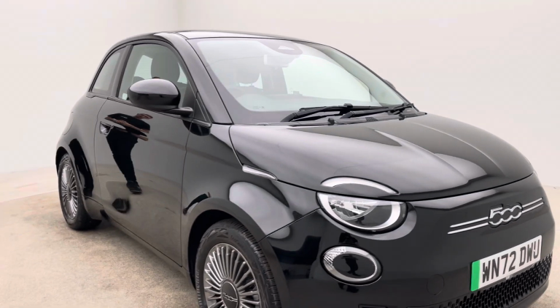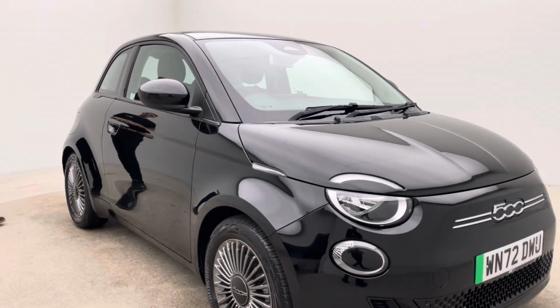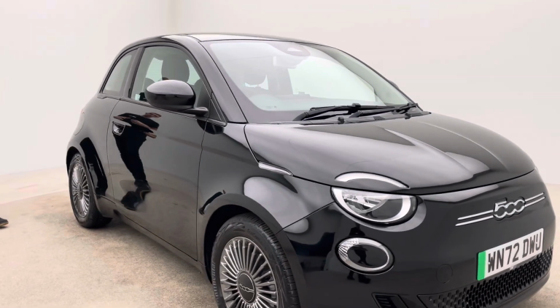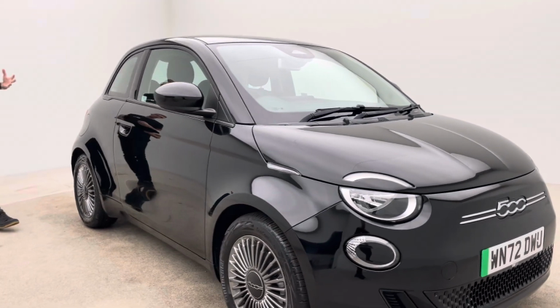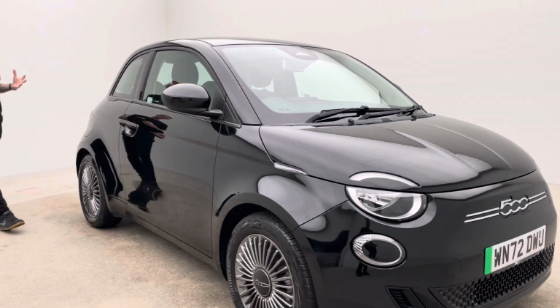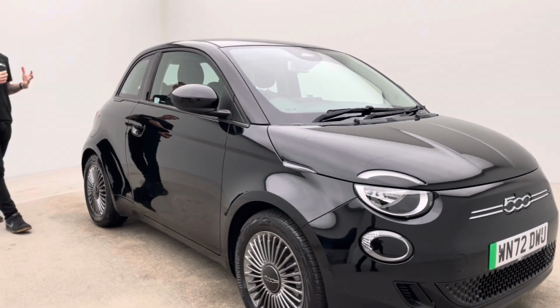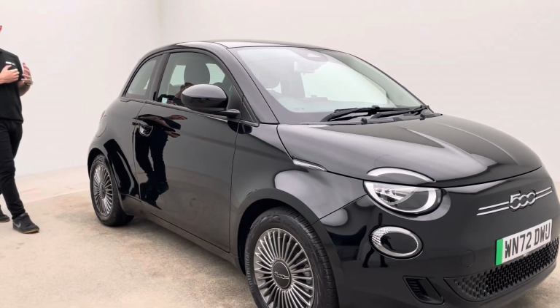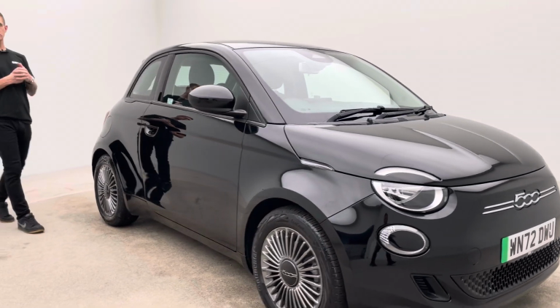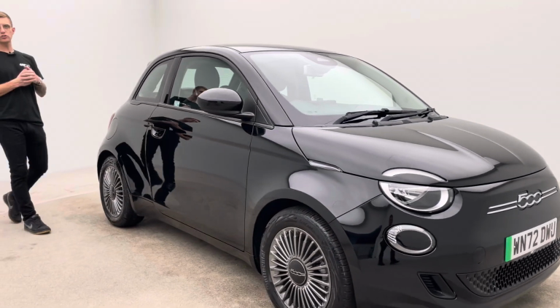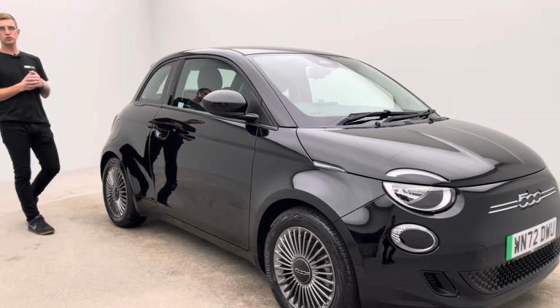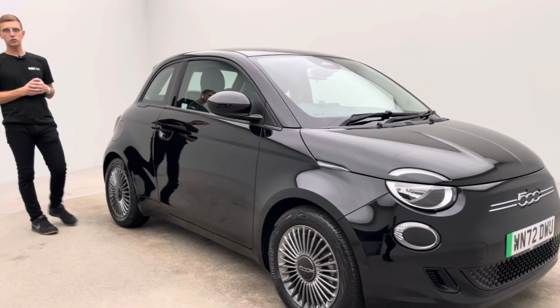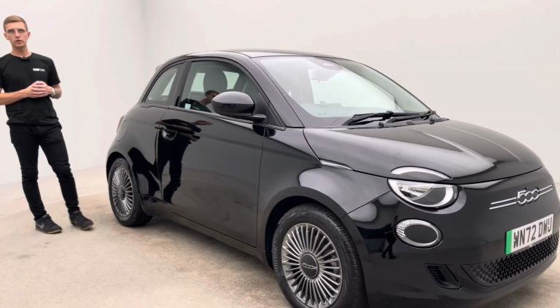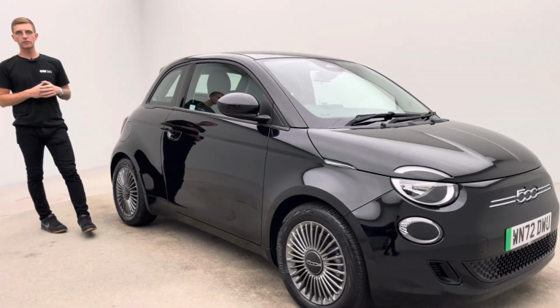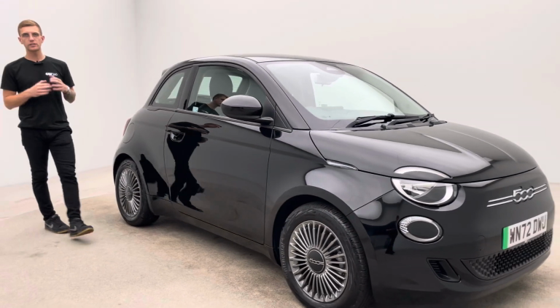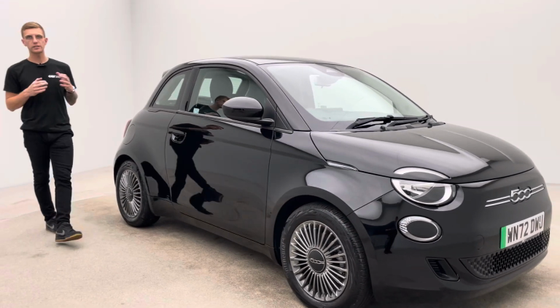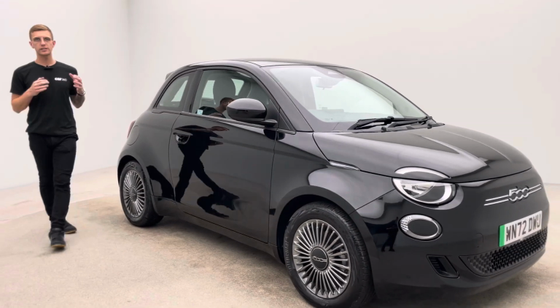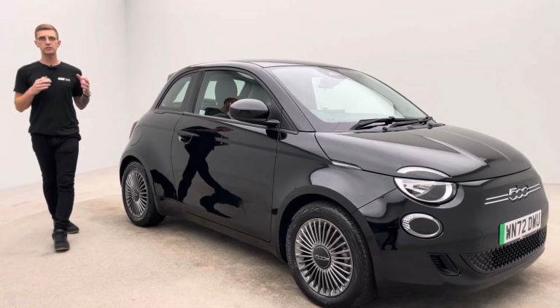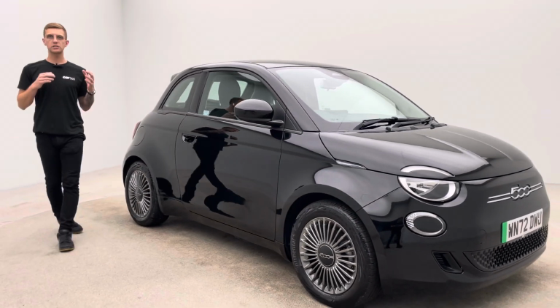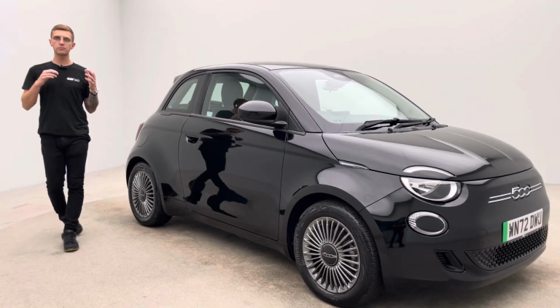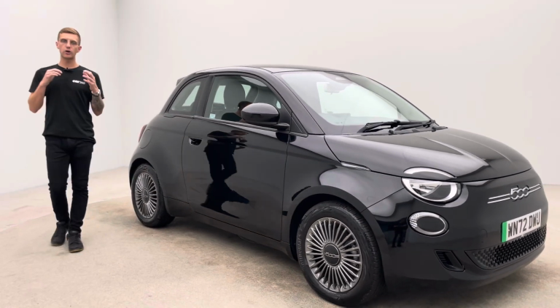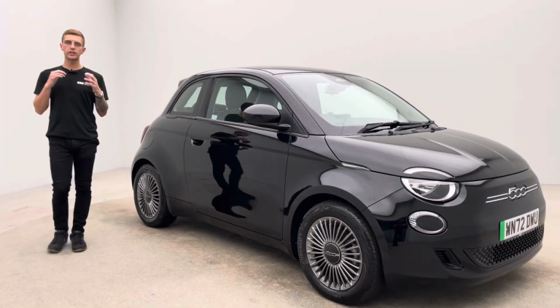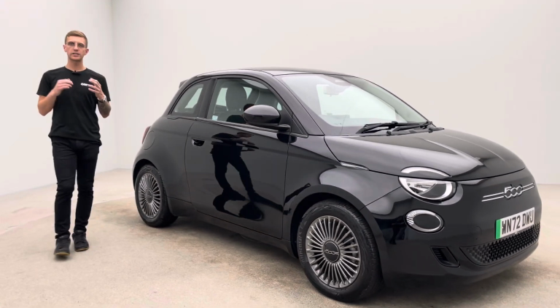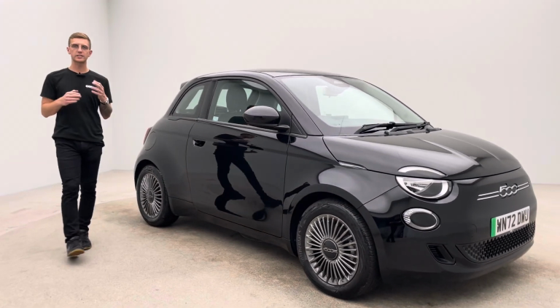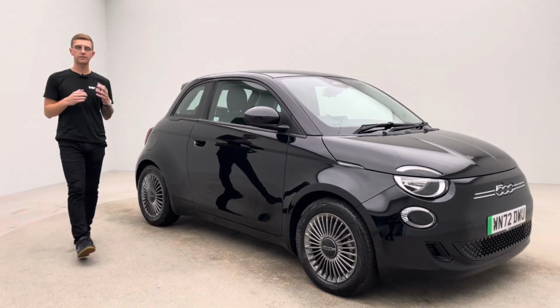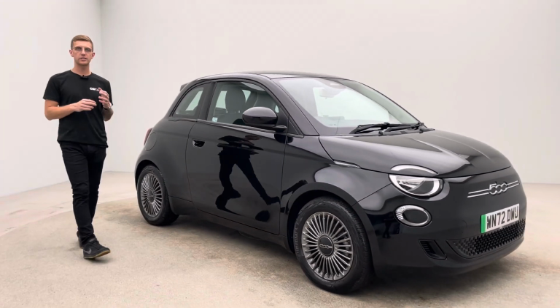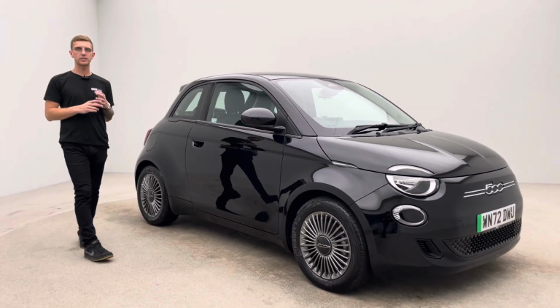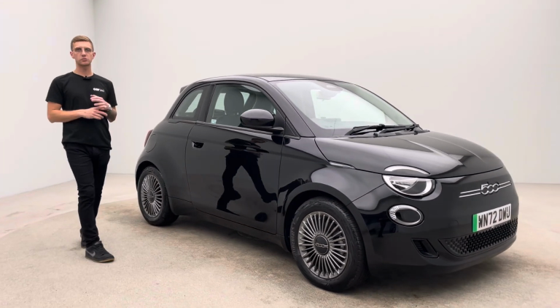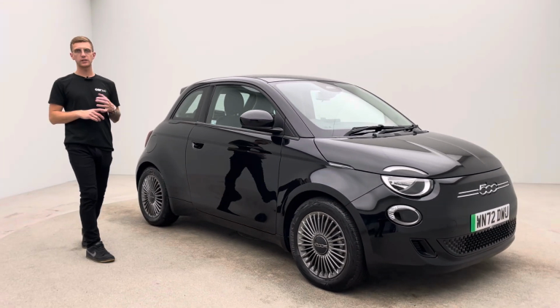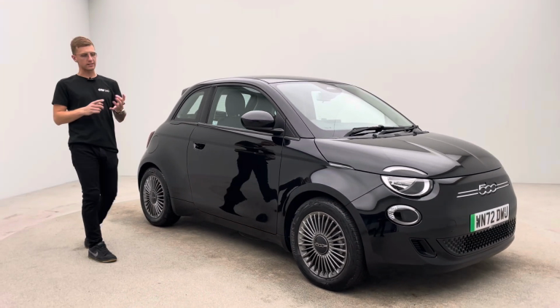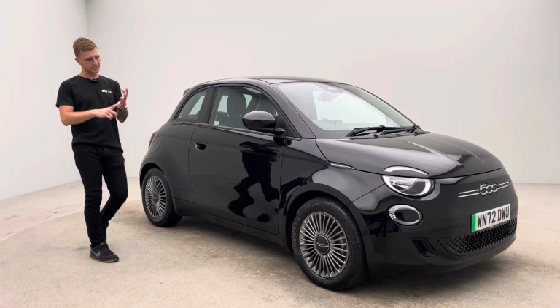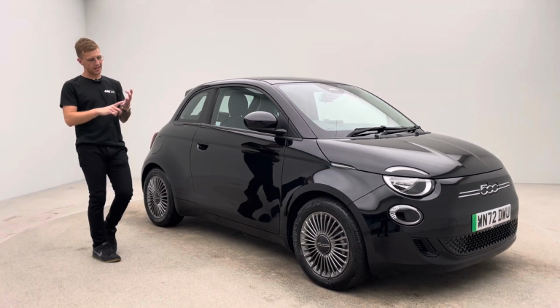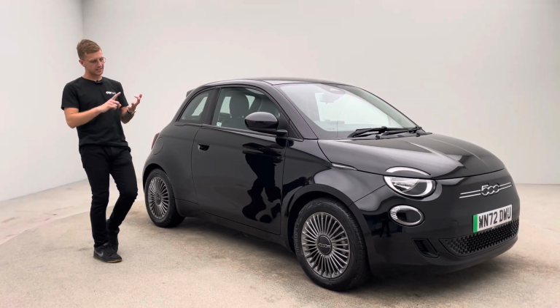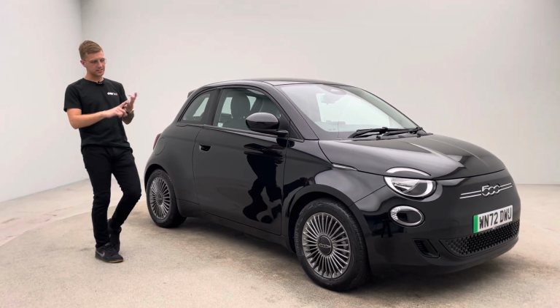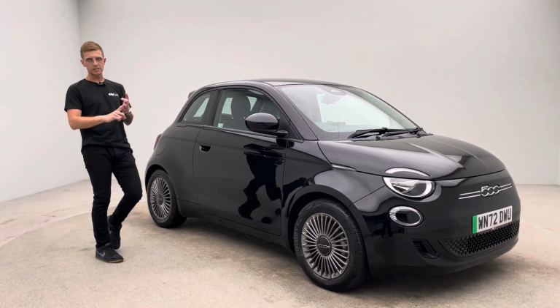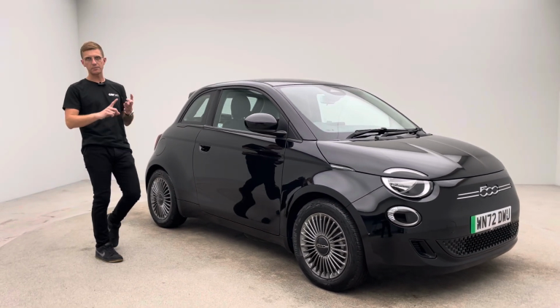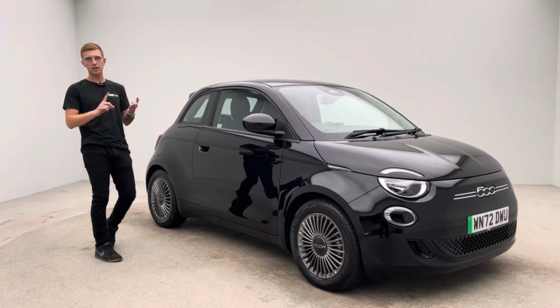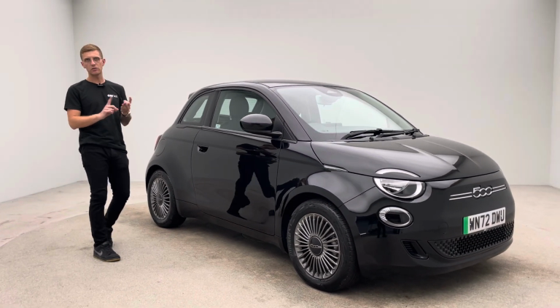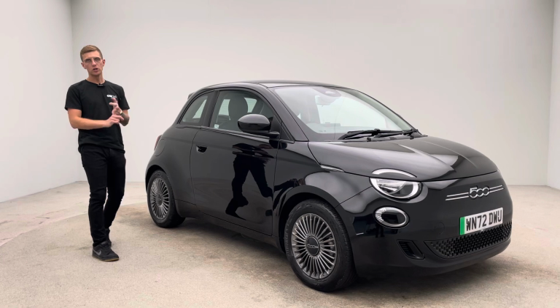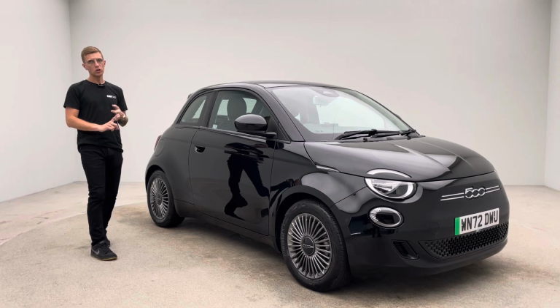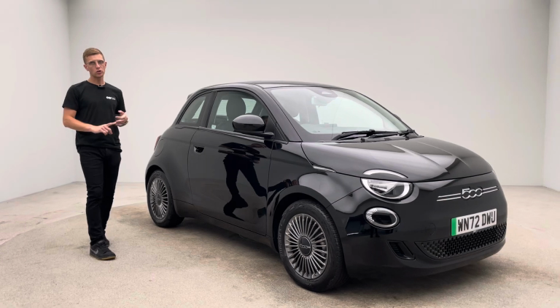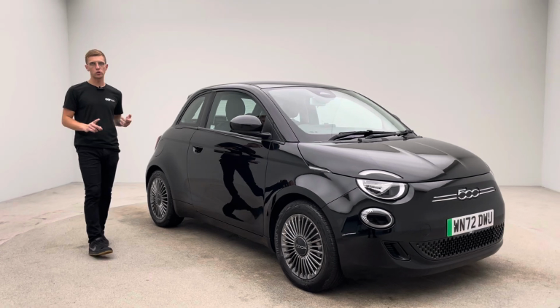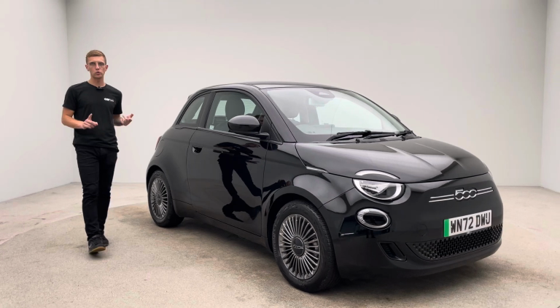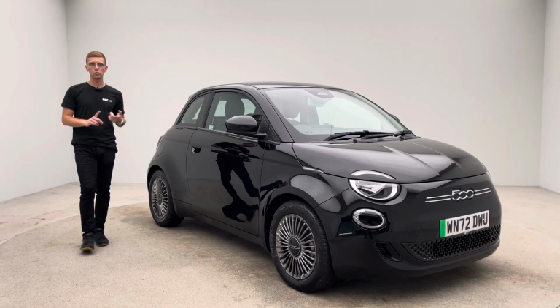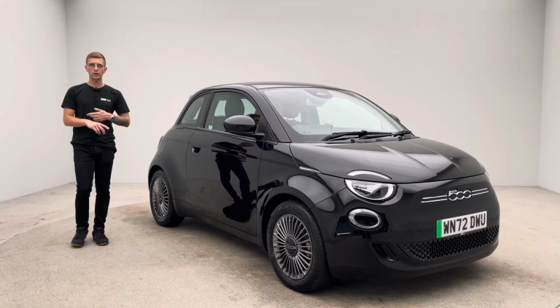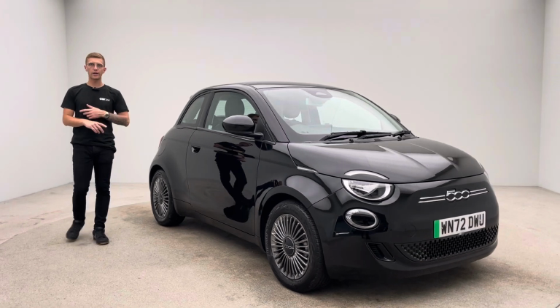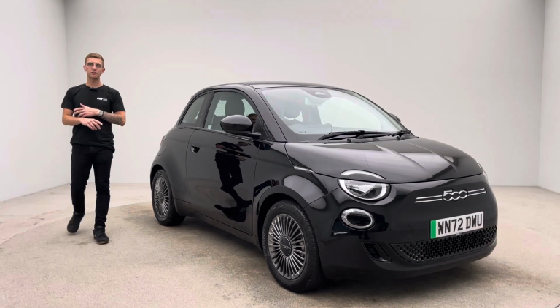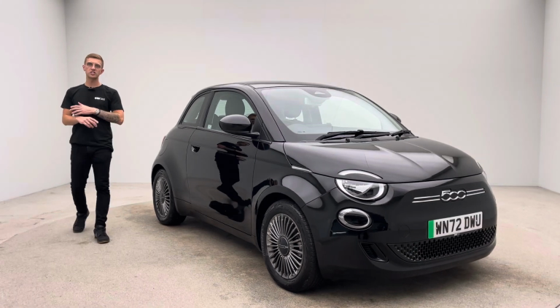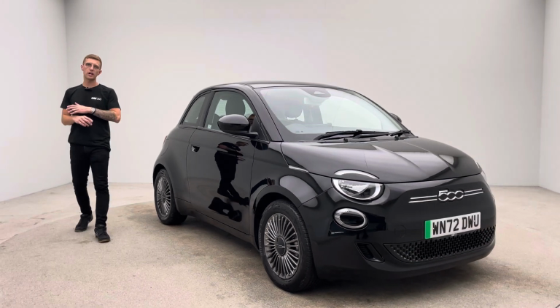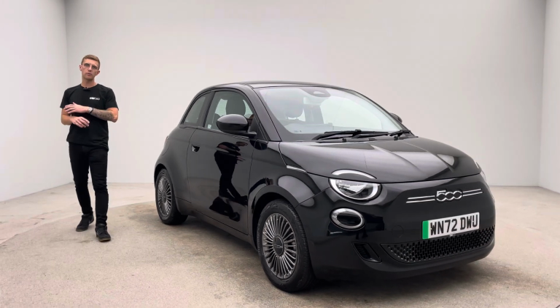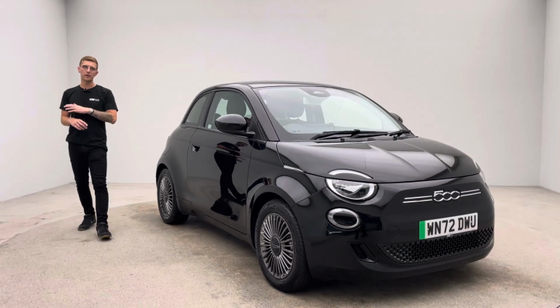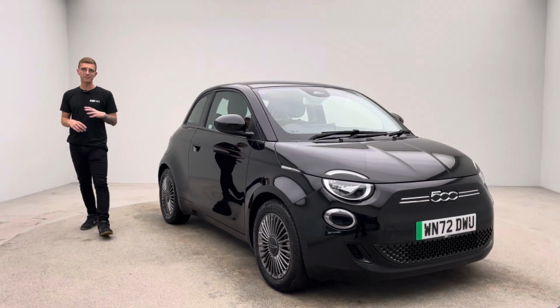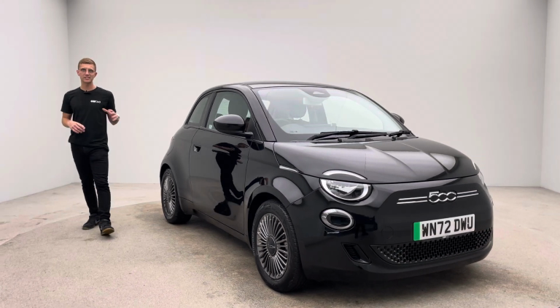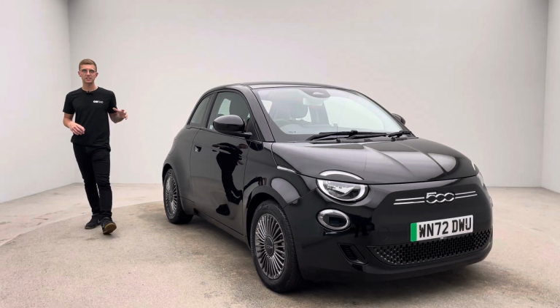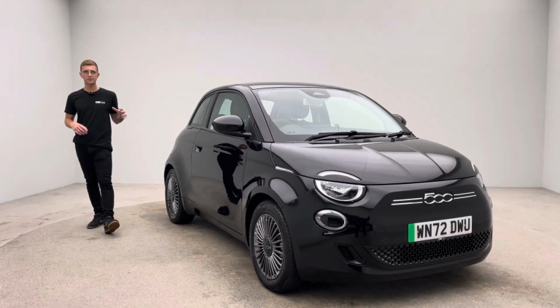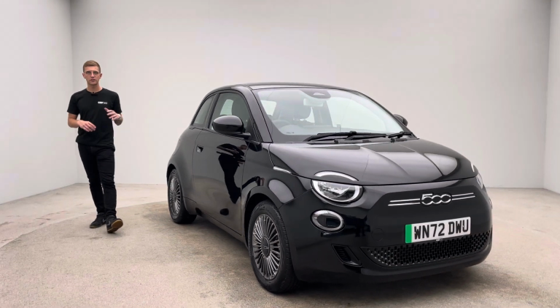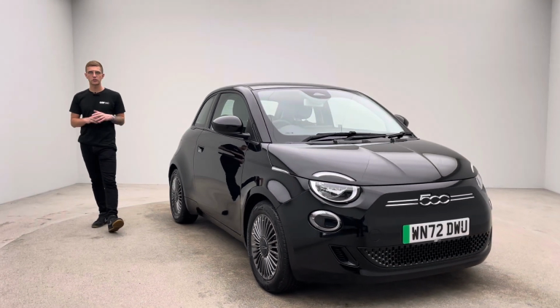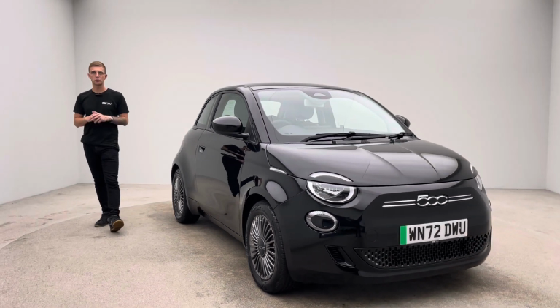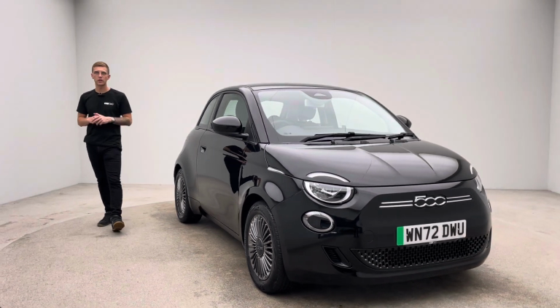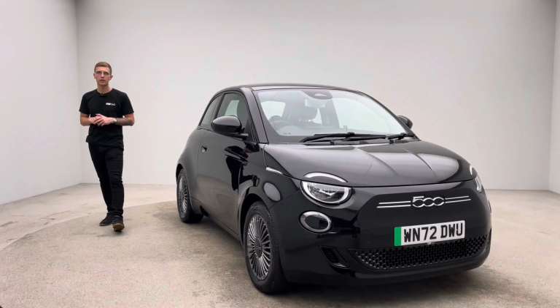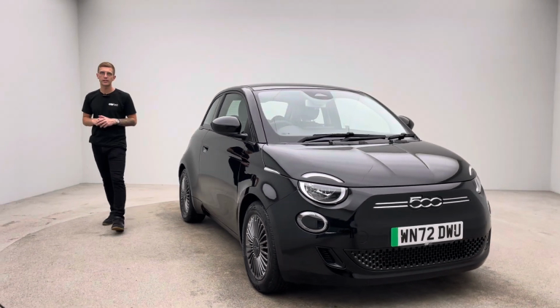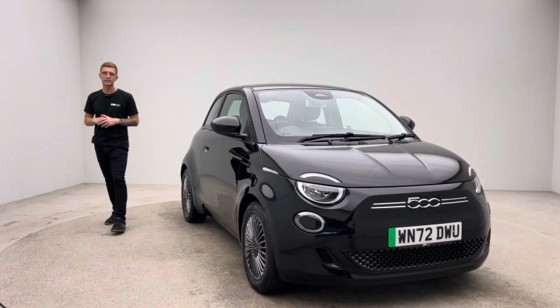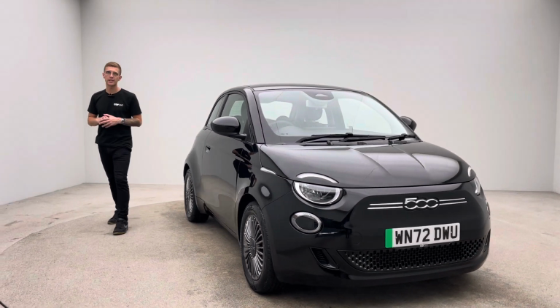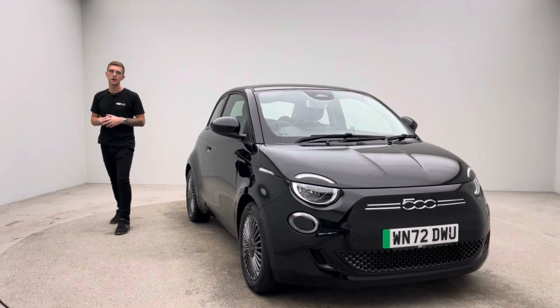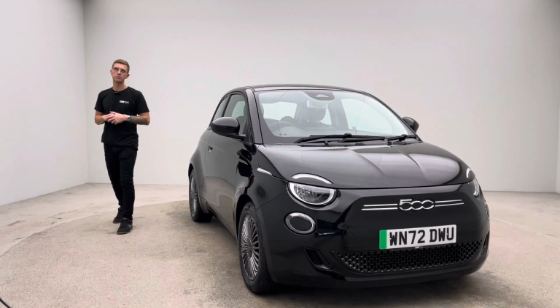Should you have any other questions or queries, the sales team are here seven days a week. Text, email, call, live chat — whatever's easy for you, we are here to help.